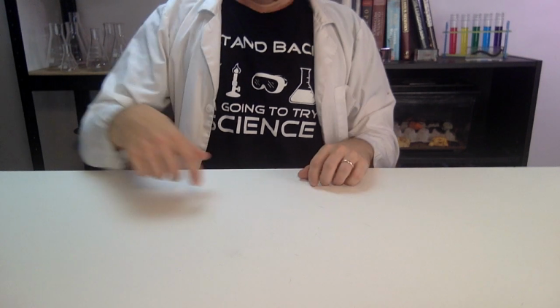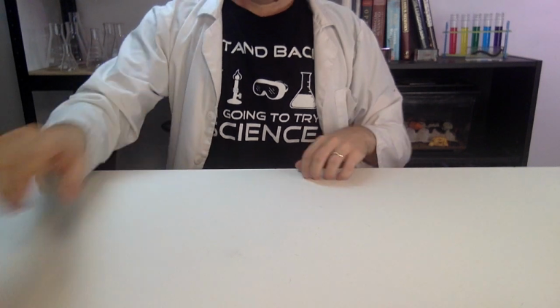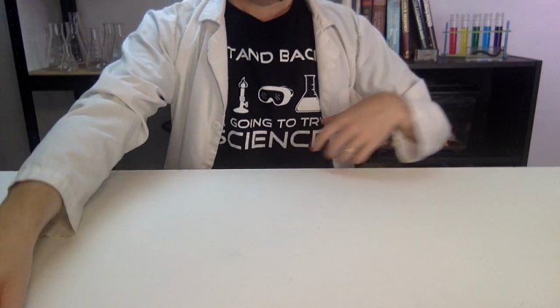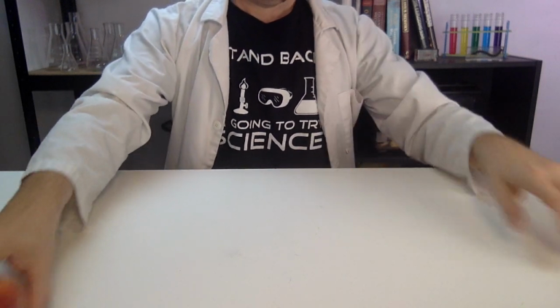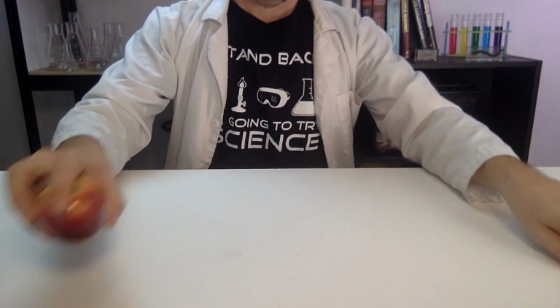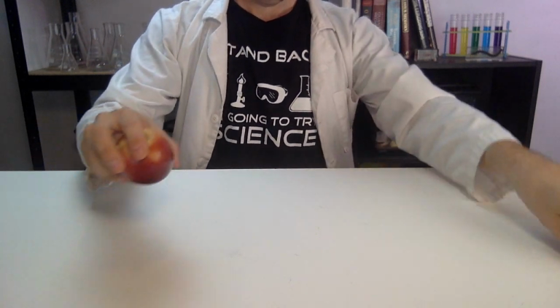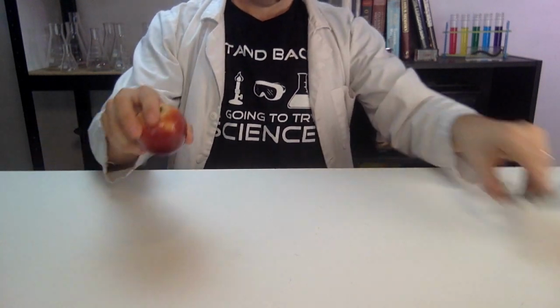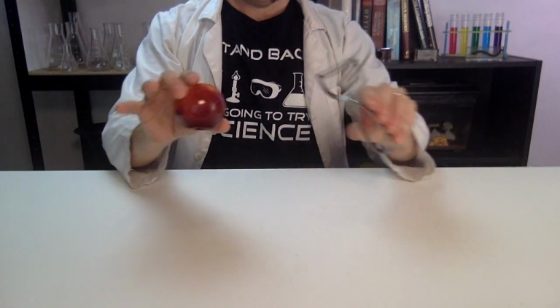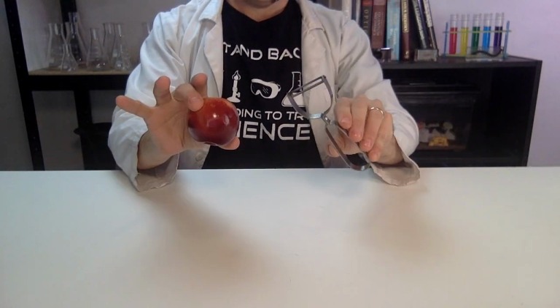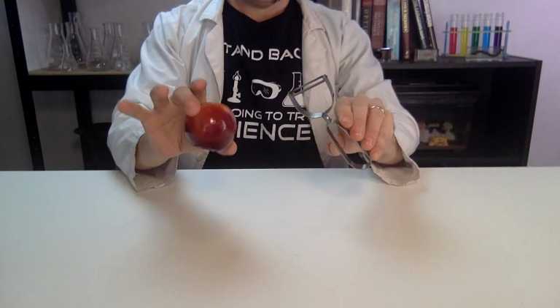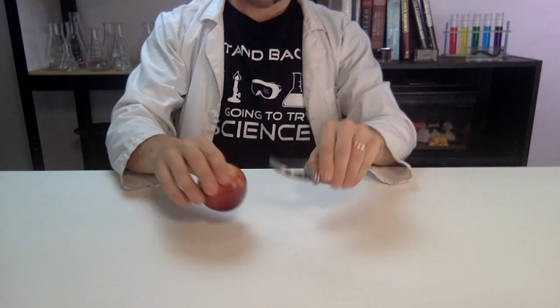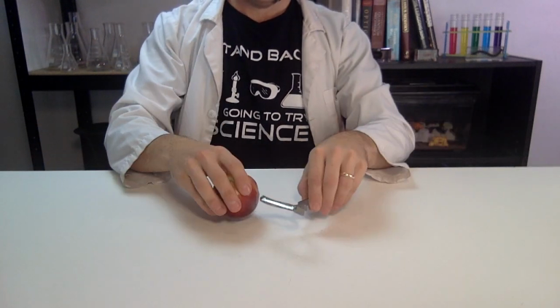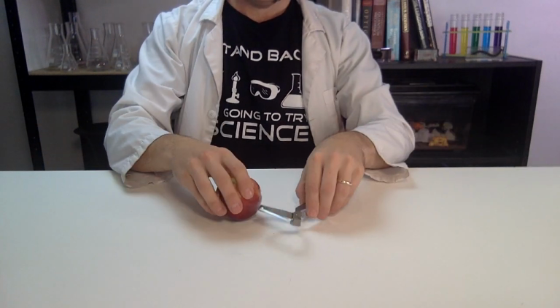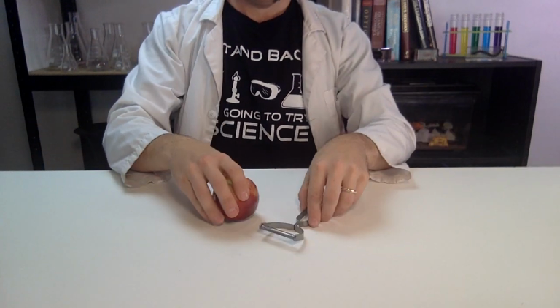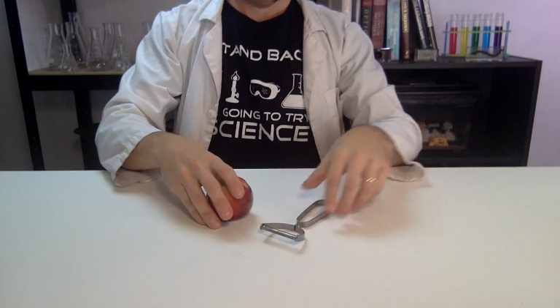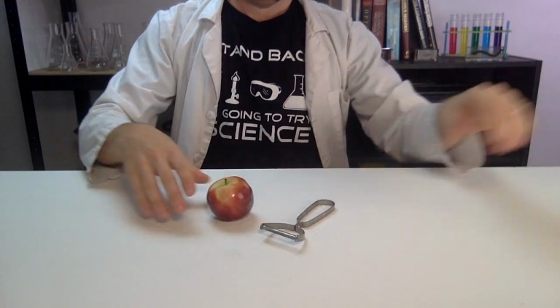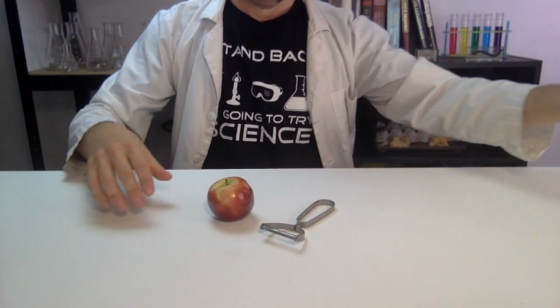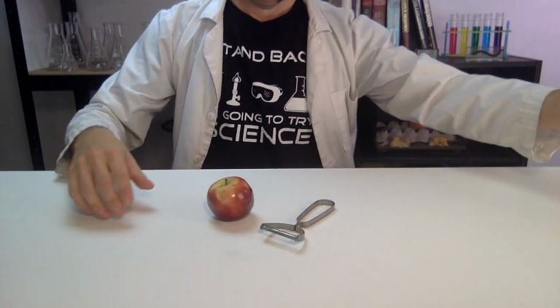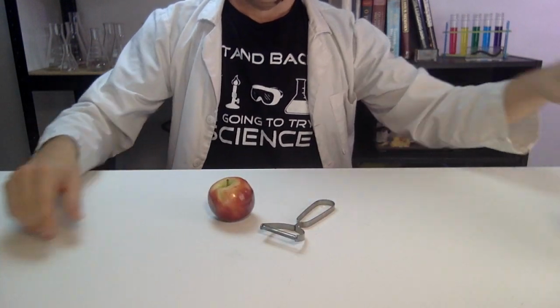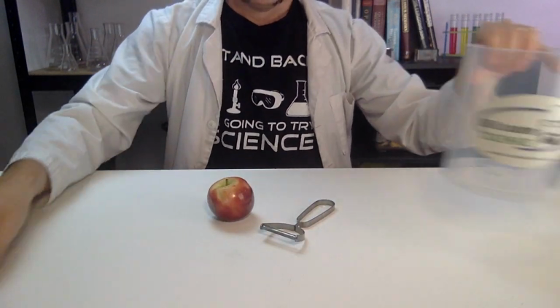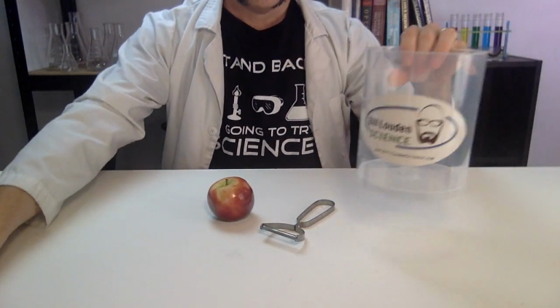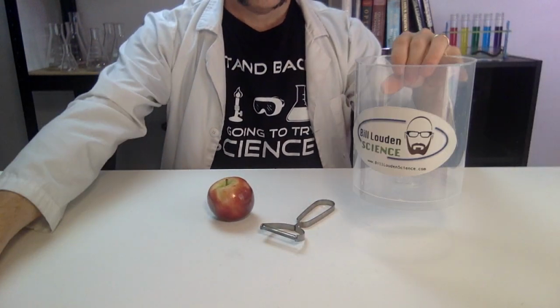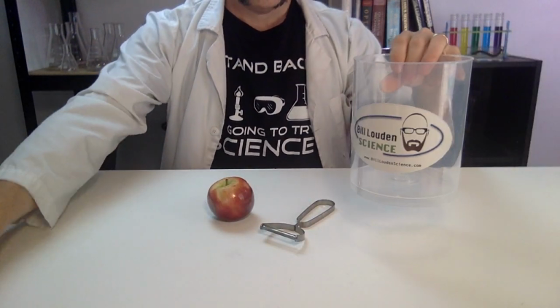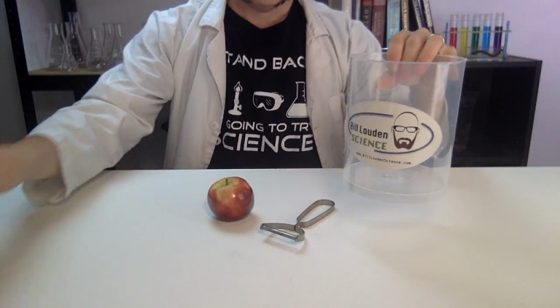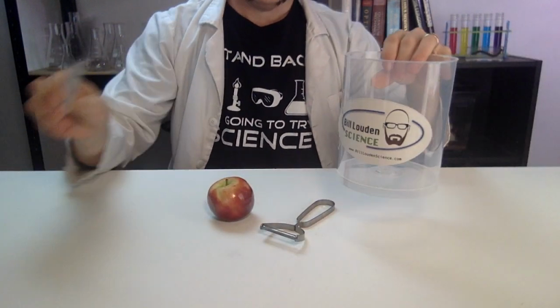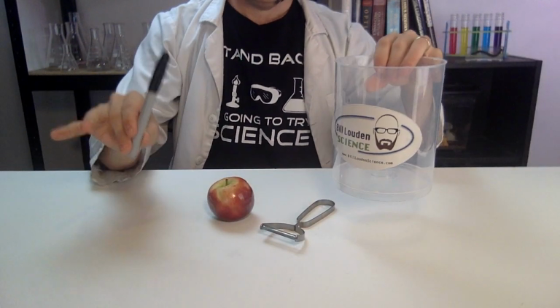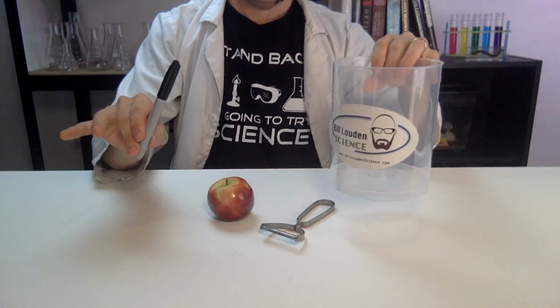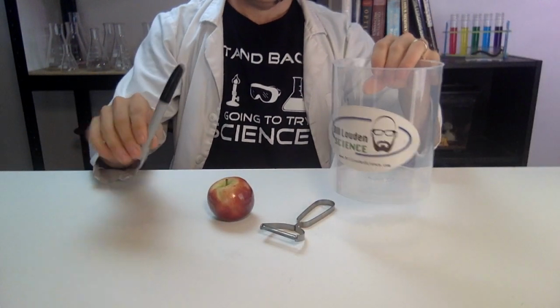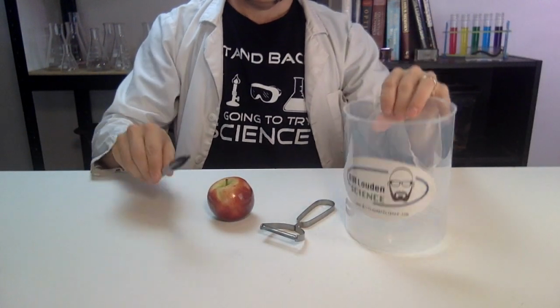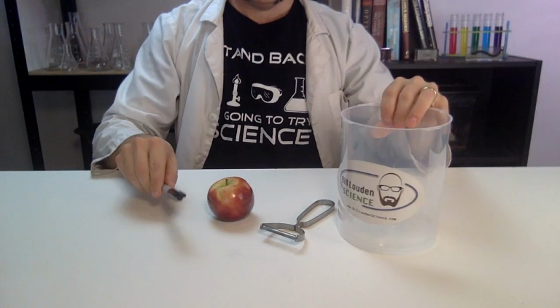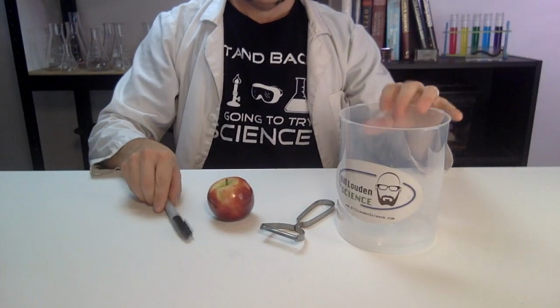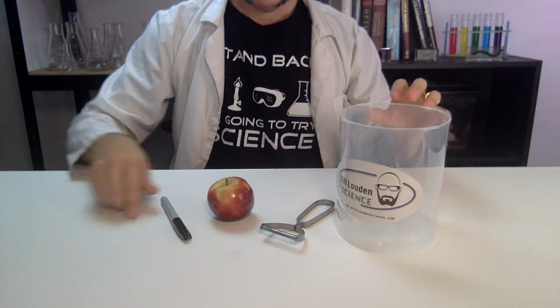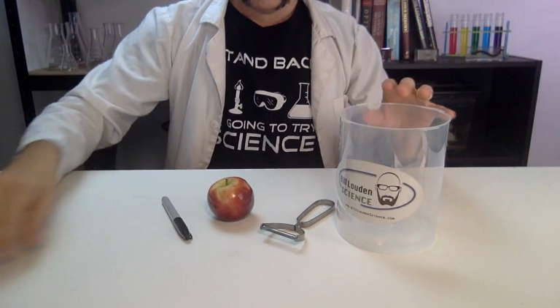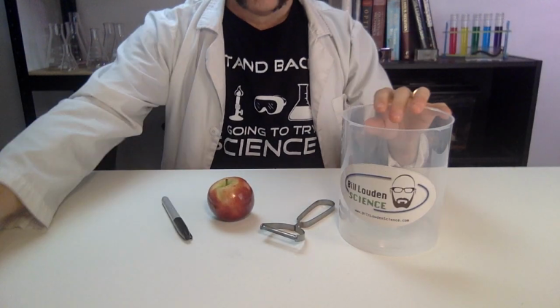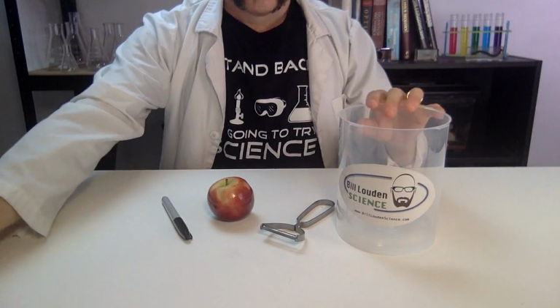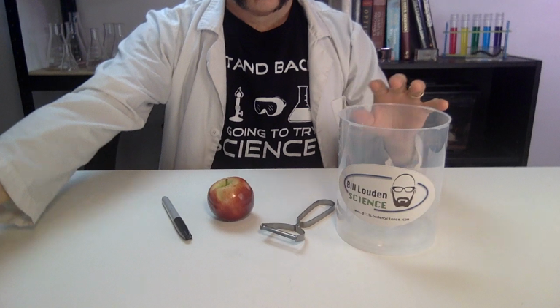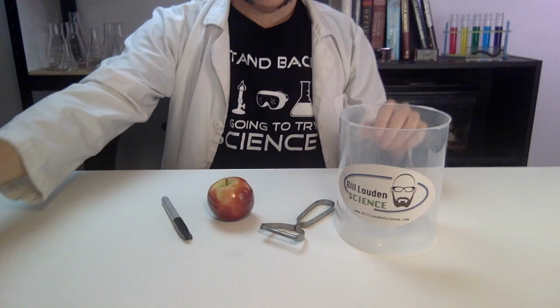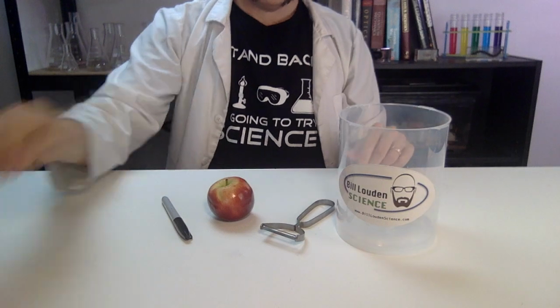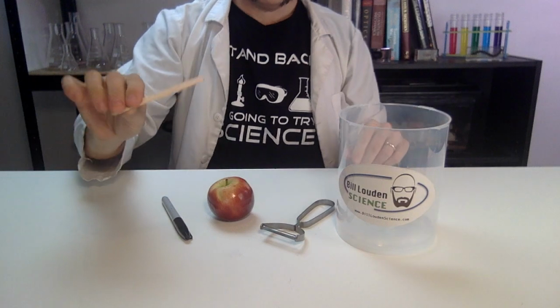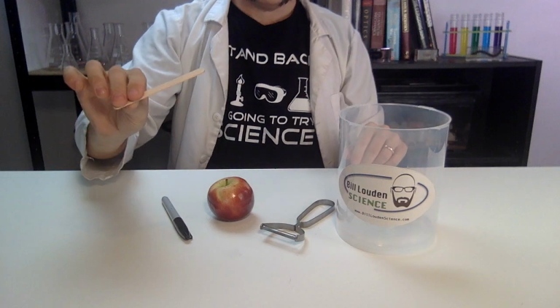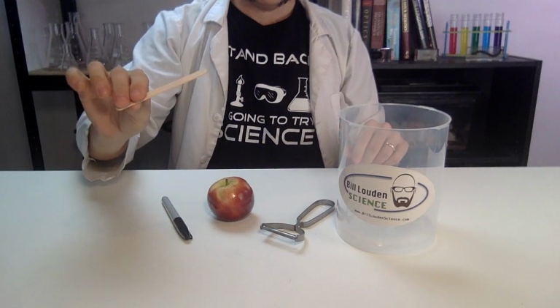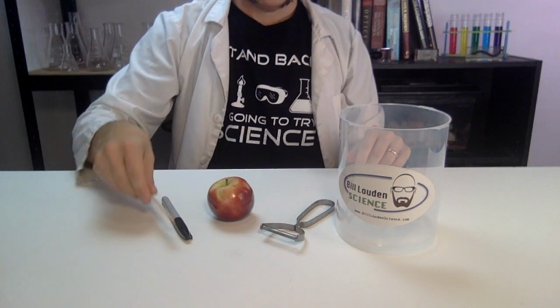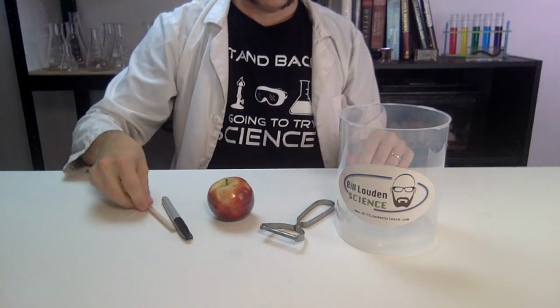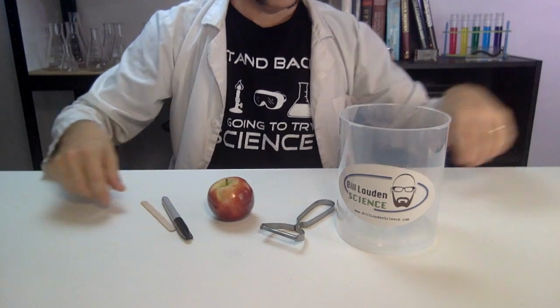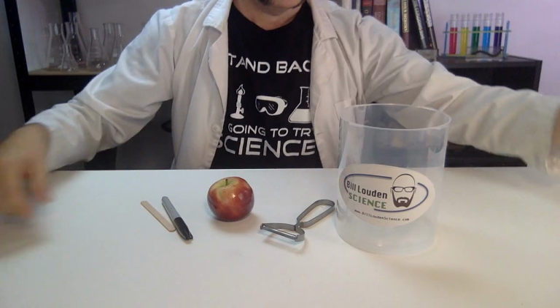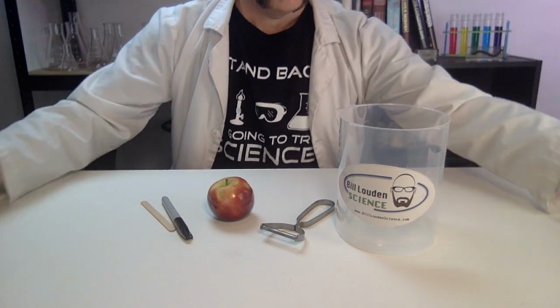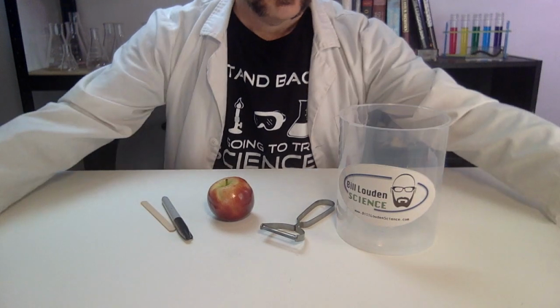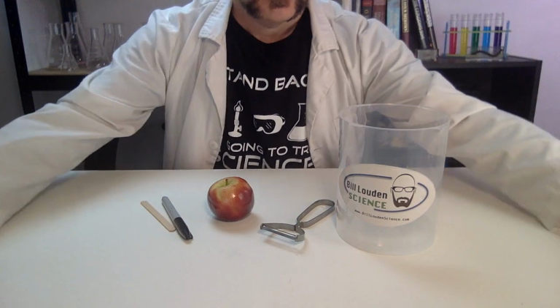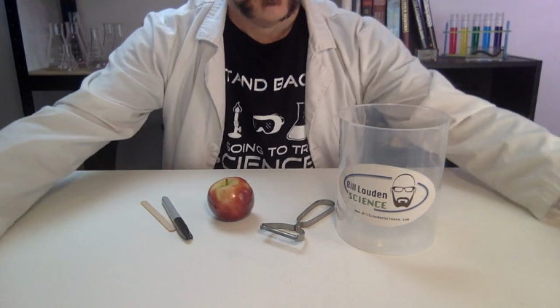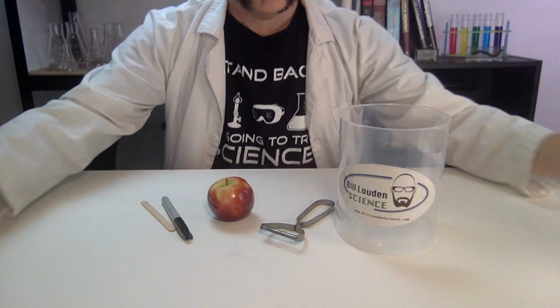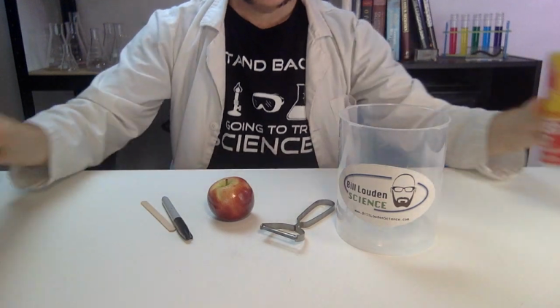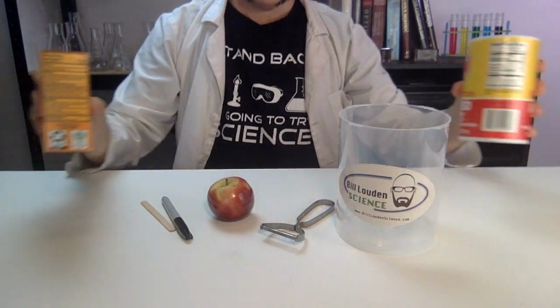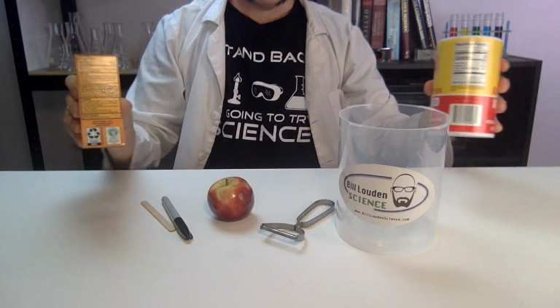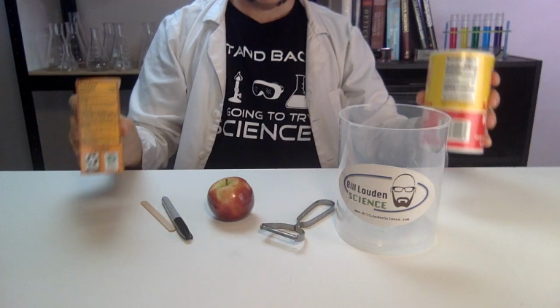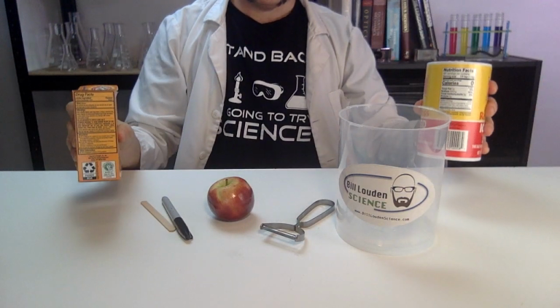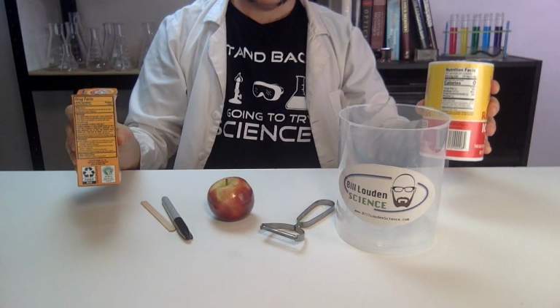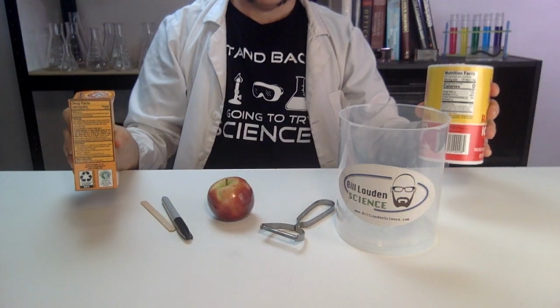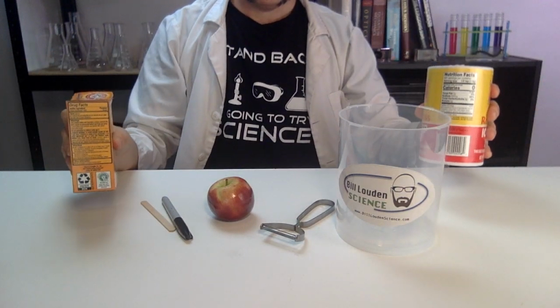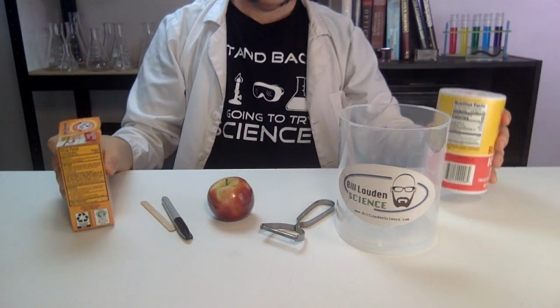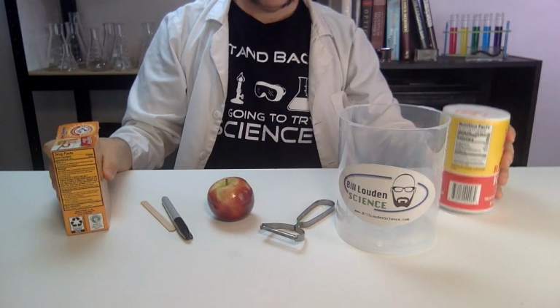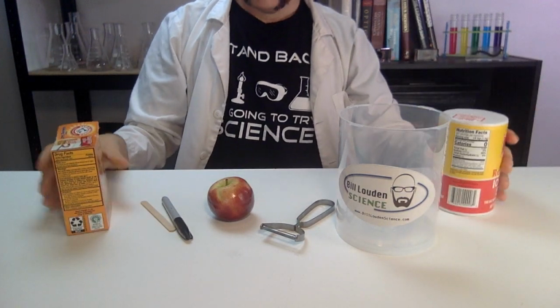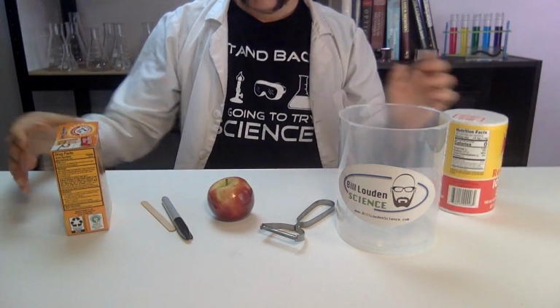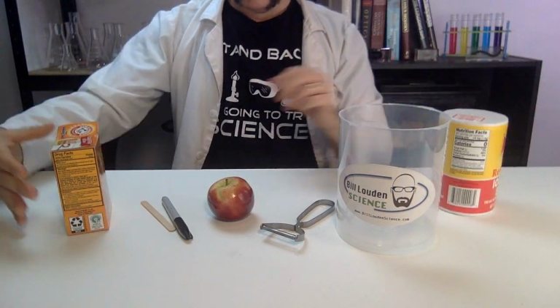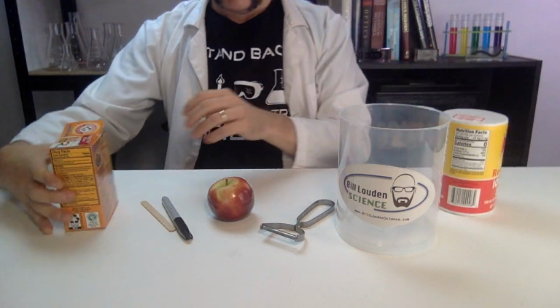For this experiment, you'll need an apple and peeler, a container, a marker or pencil, a gentle carving tool, and half a cup to a cup each of baking soda and table salt.